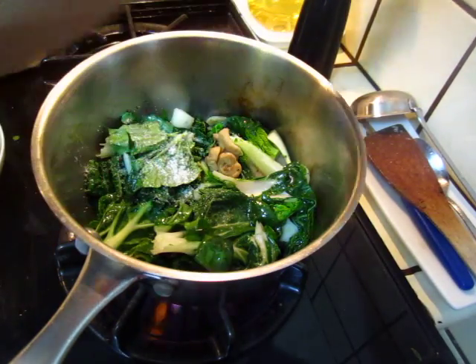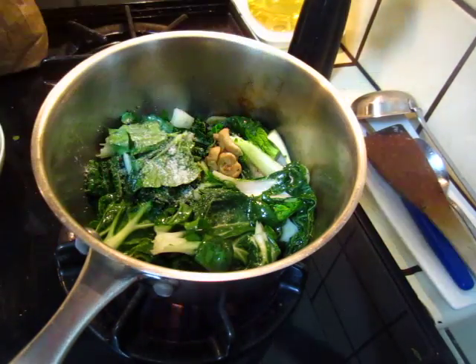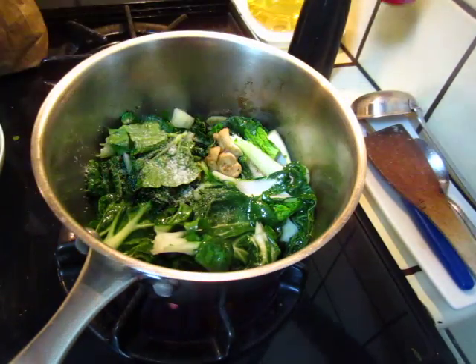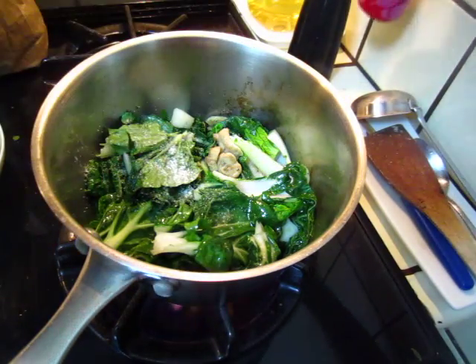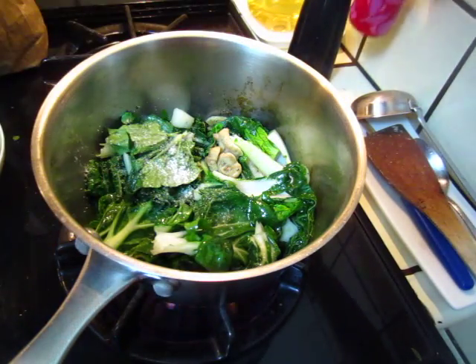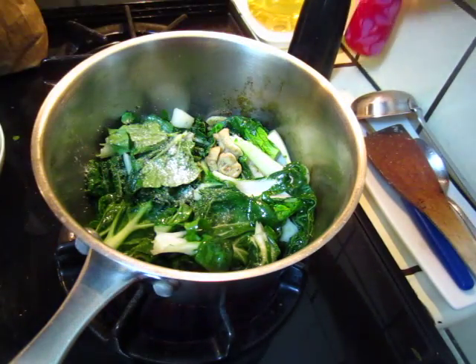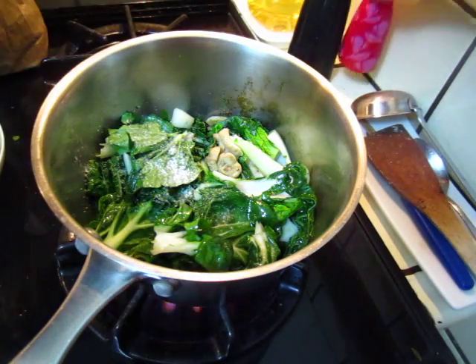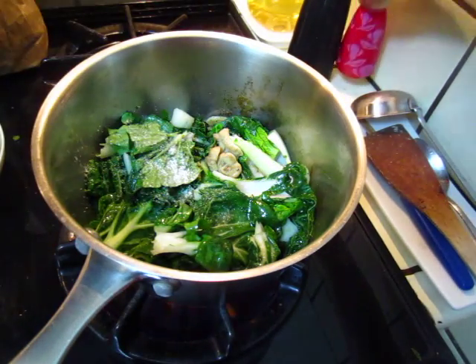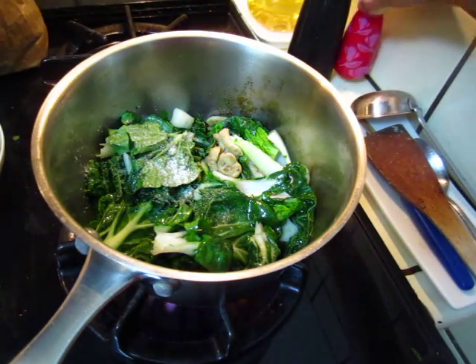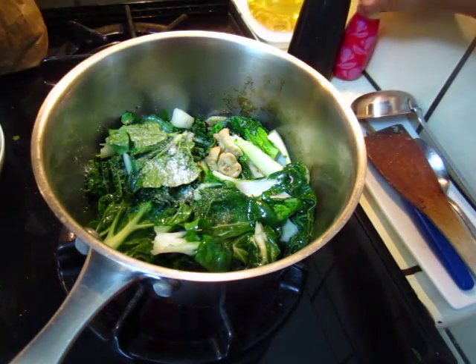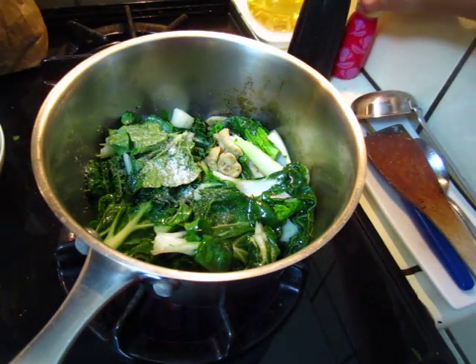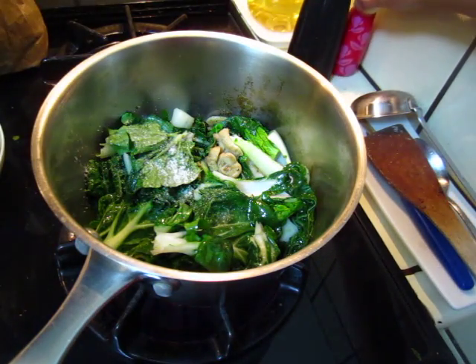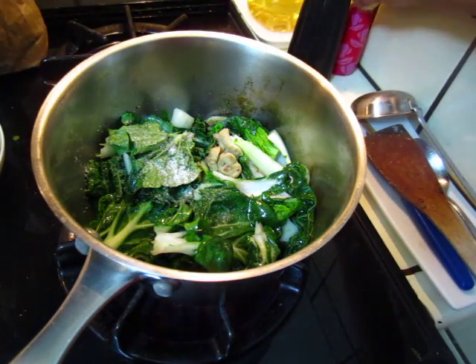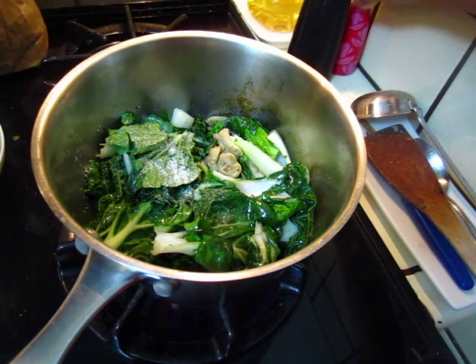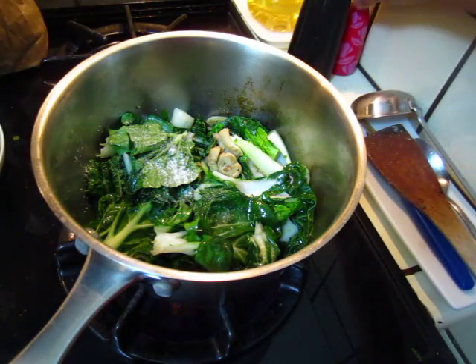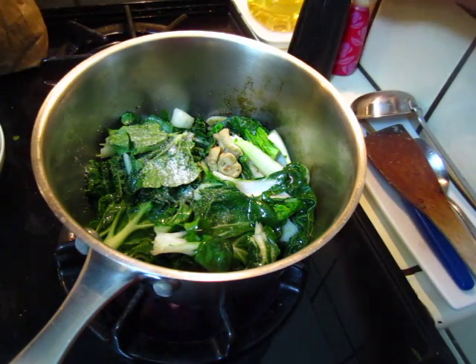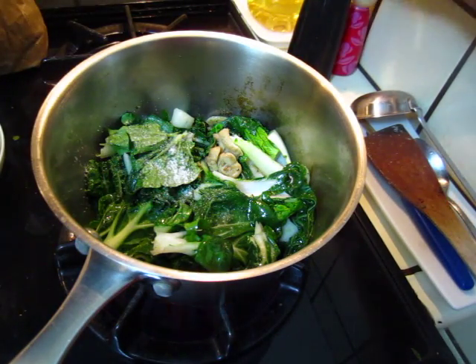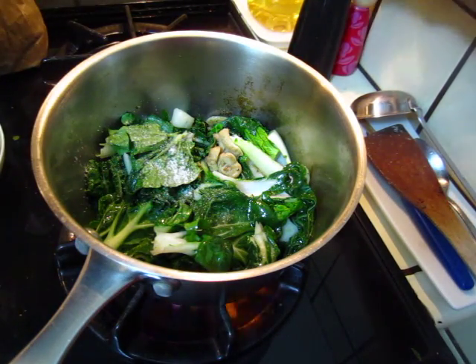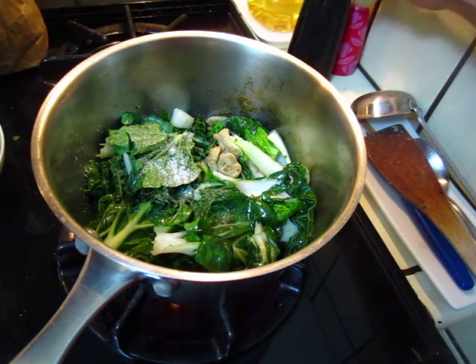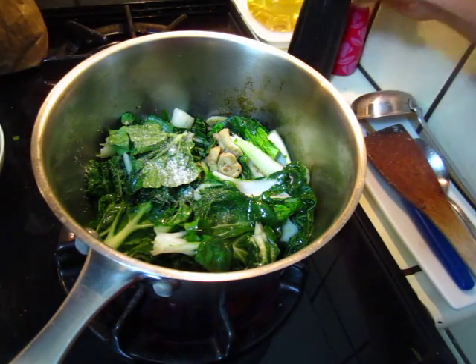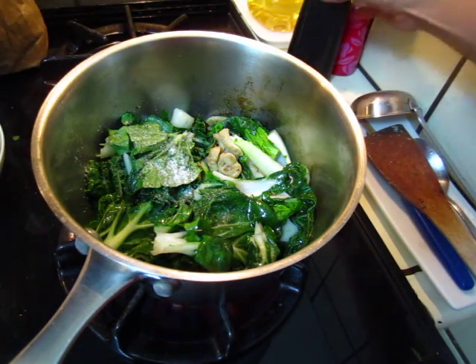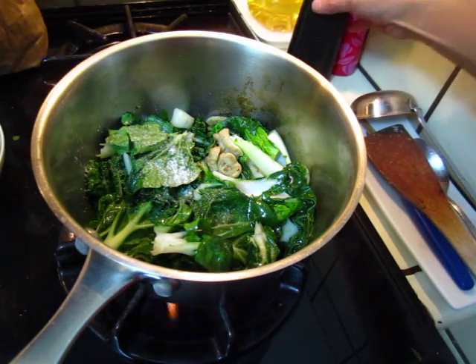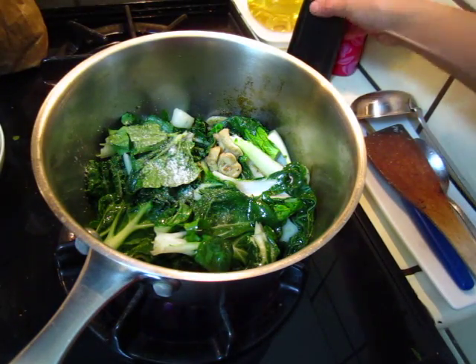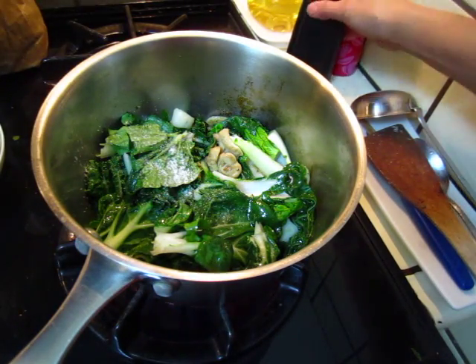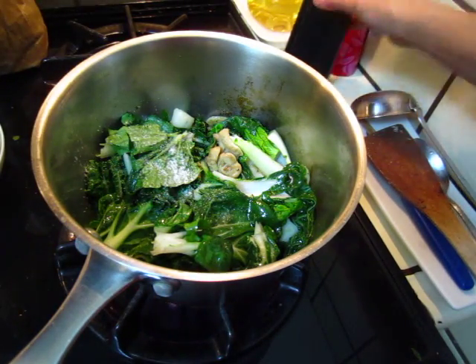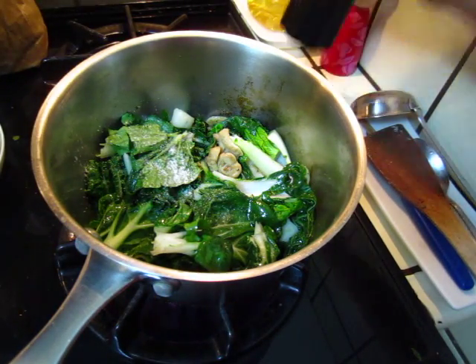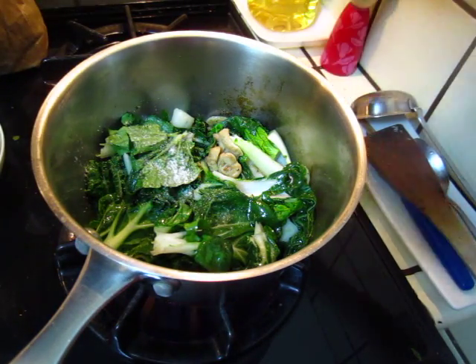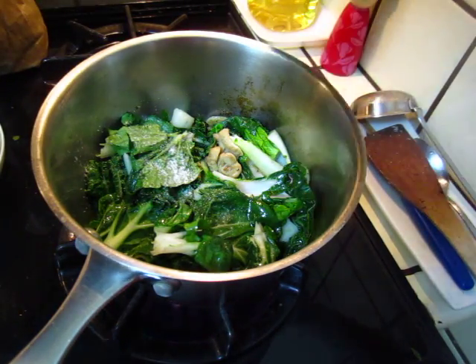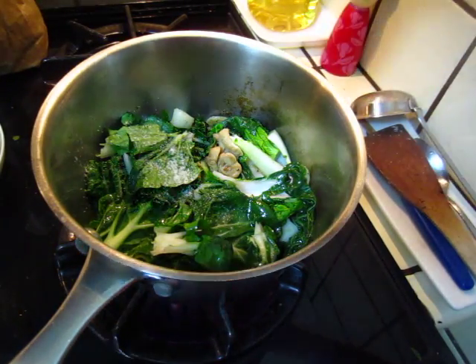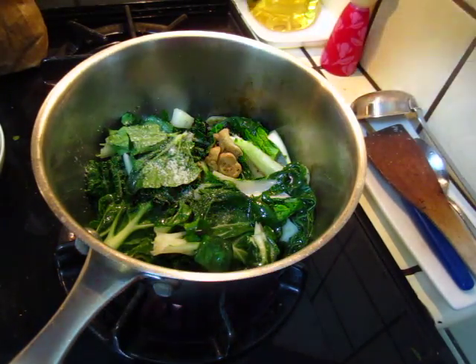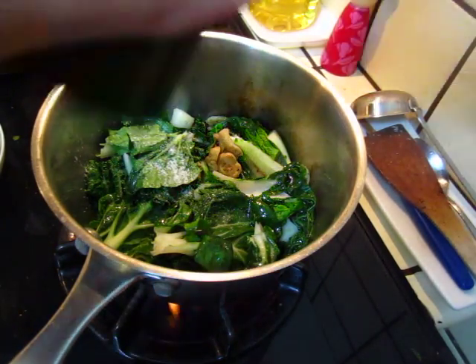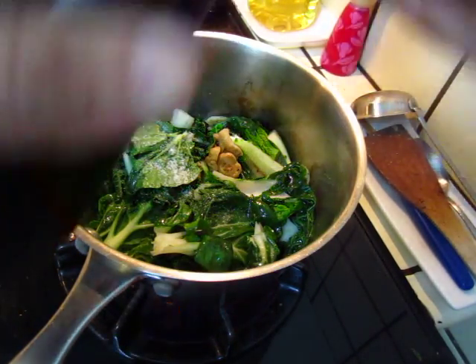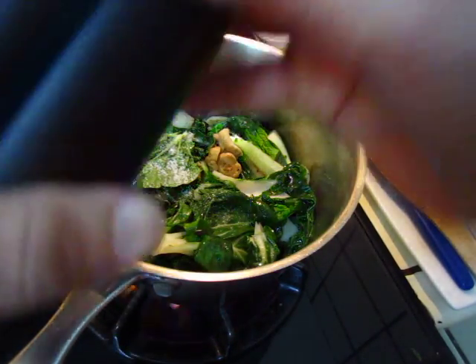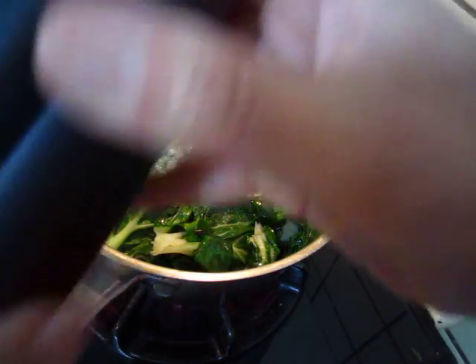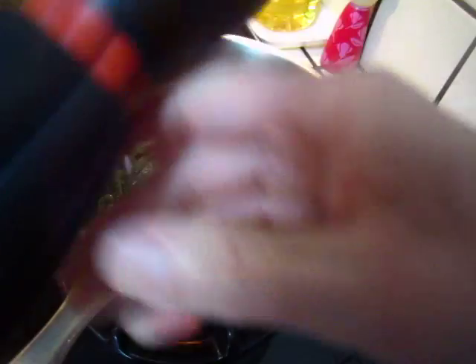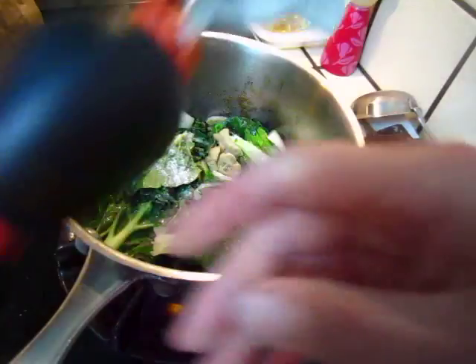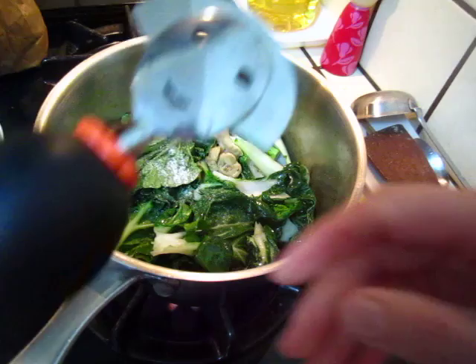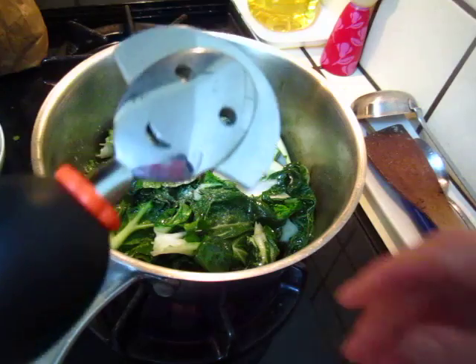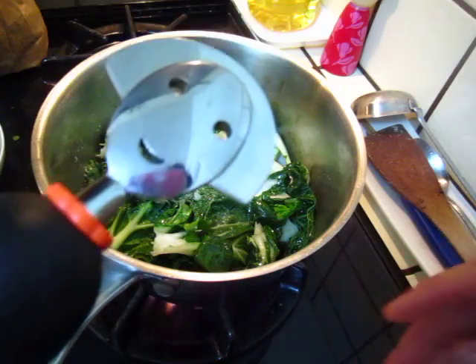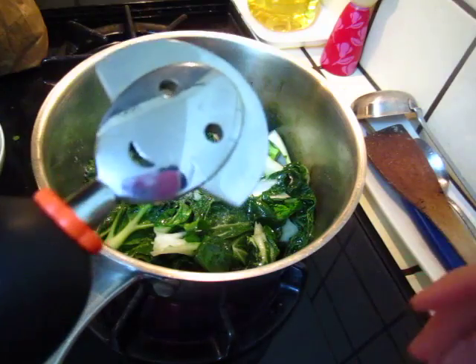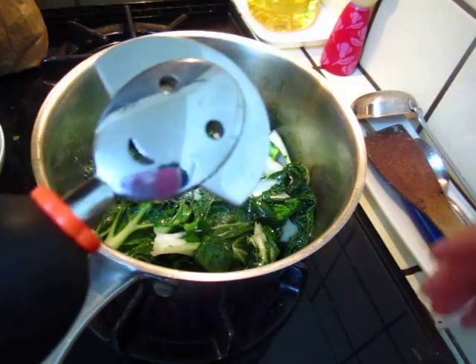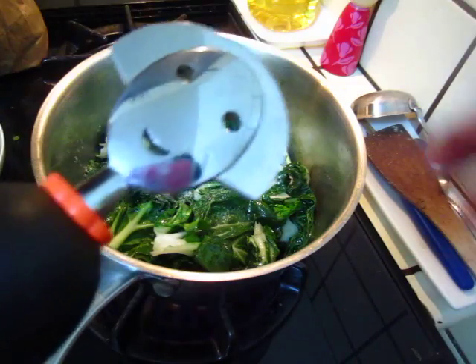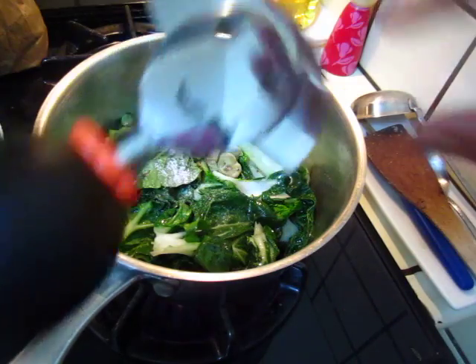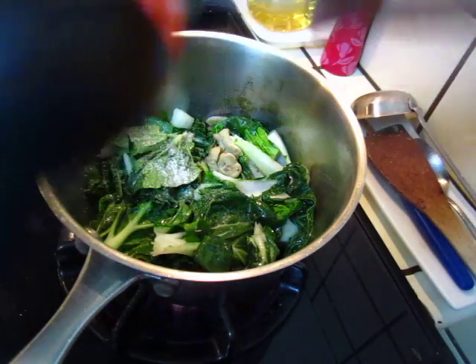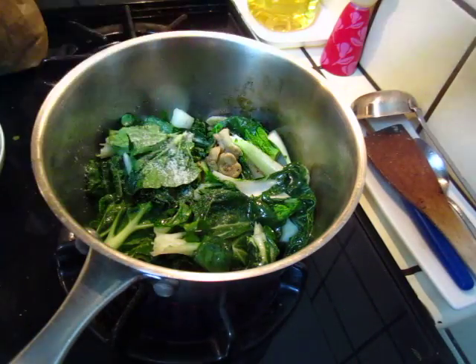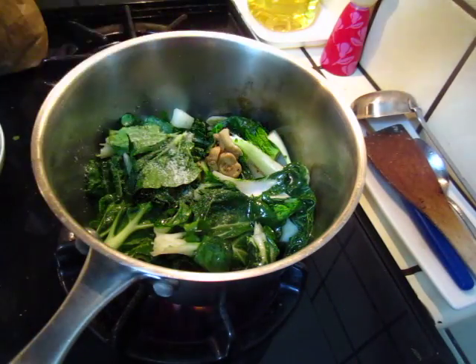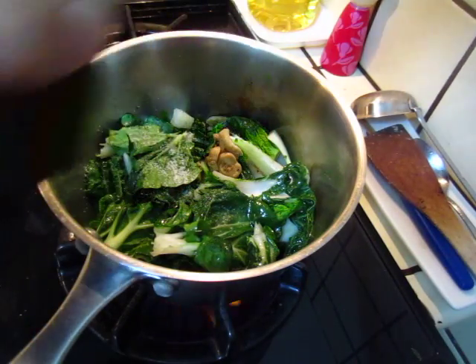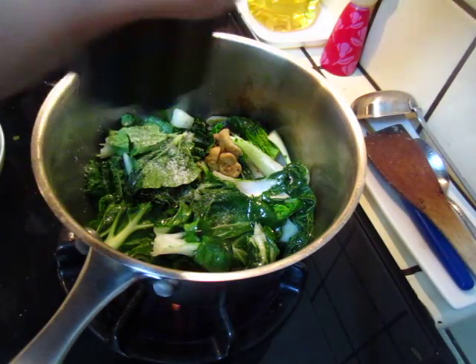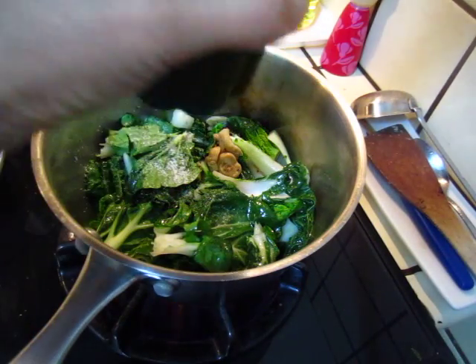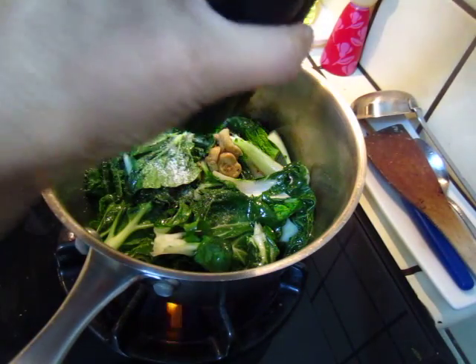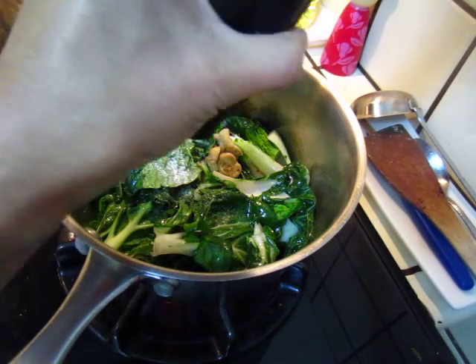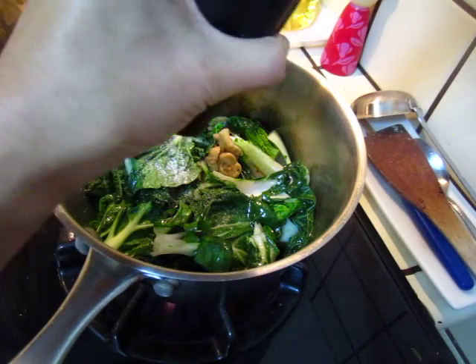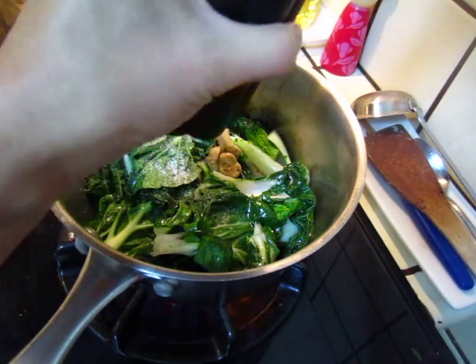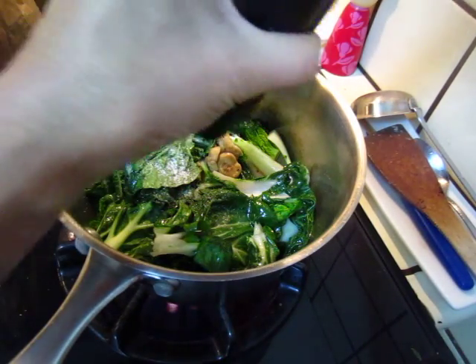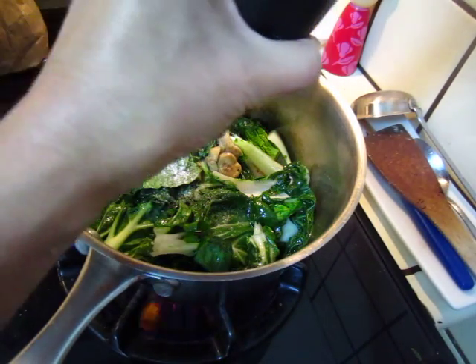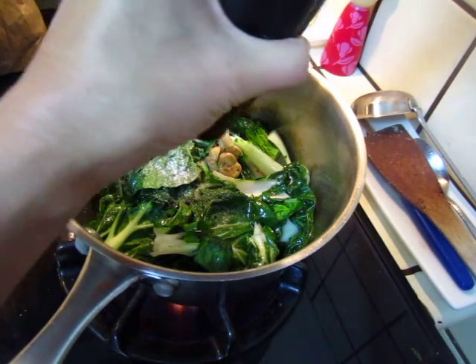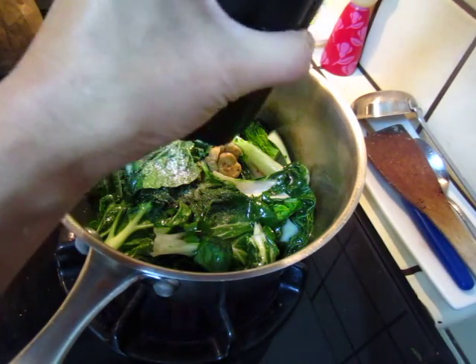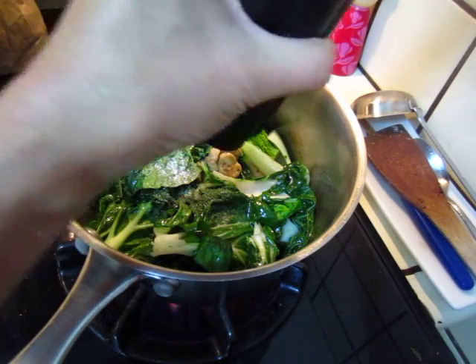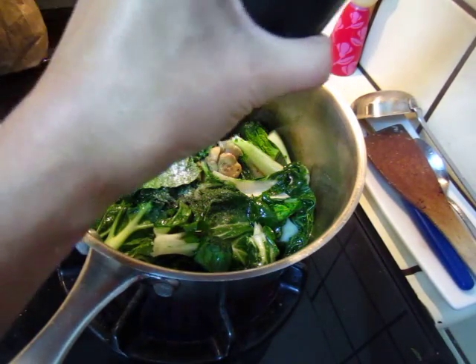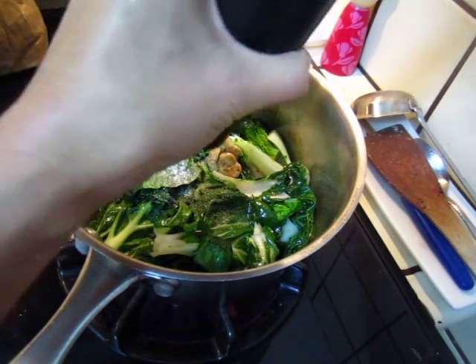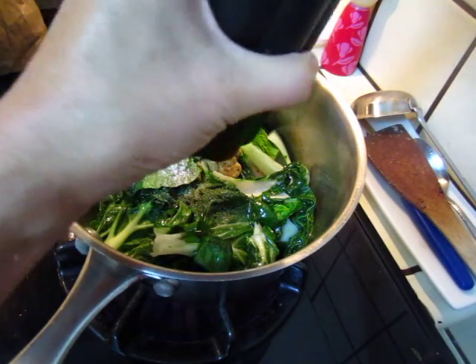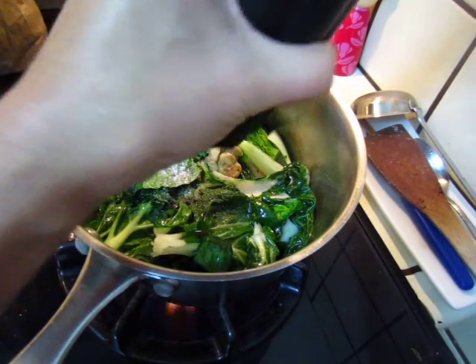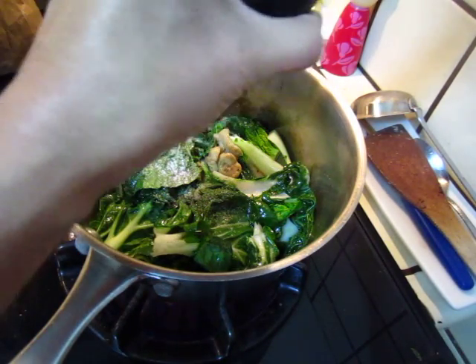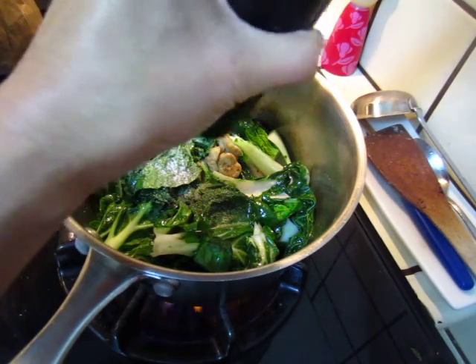Some good sea salt, some good fresh pepper.